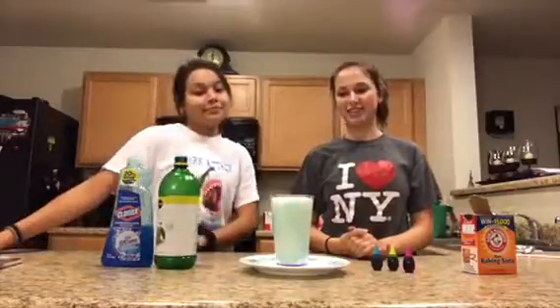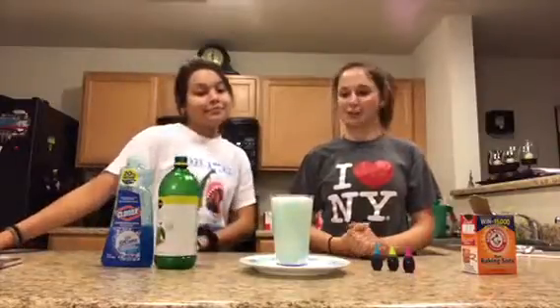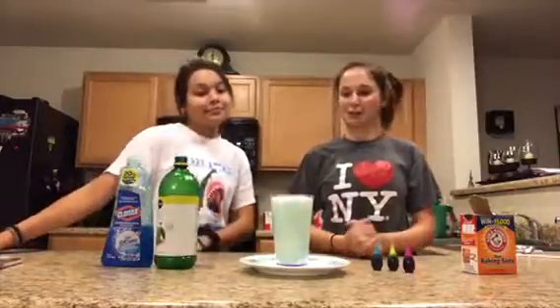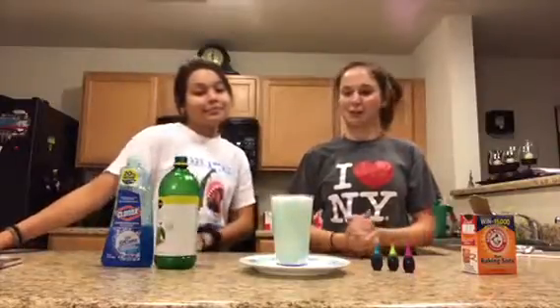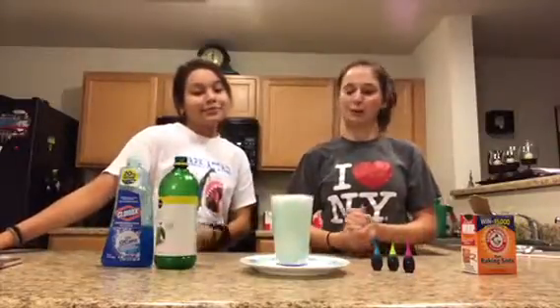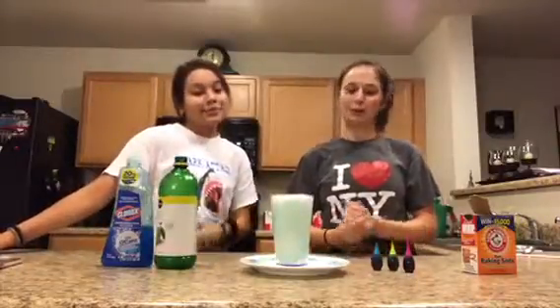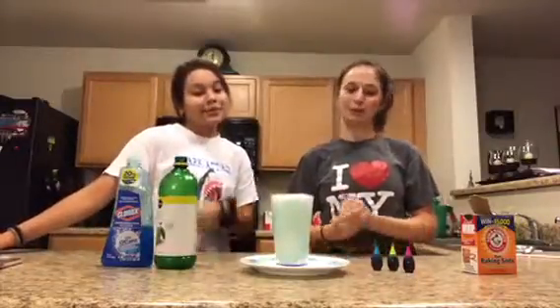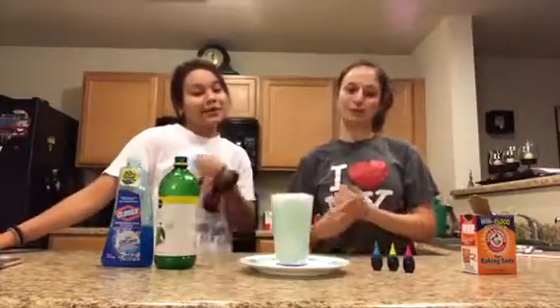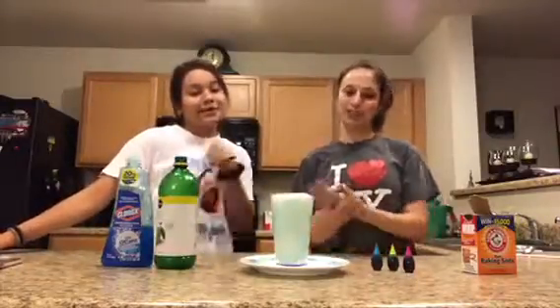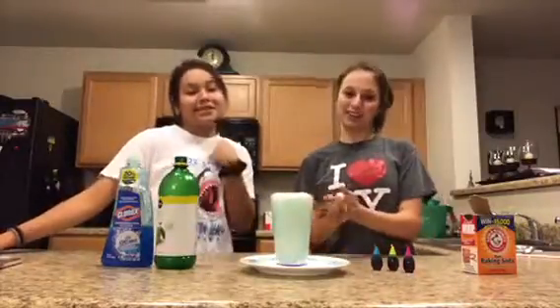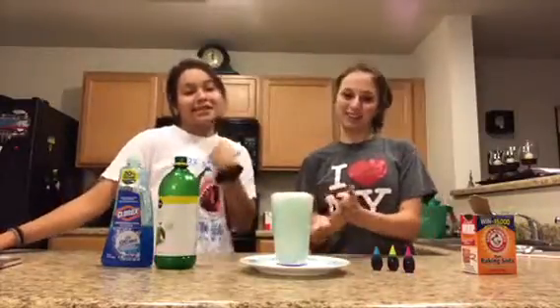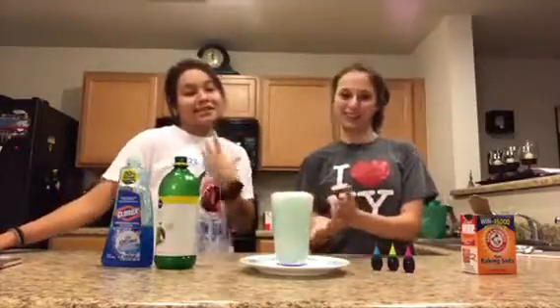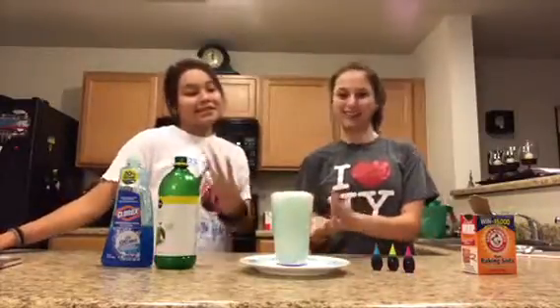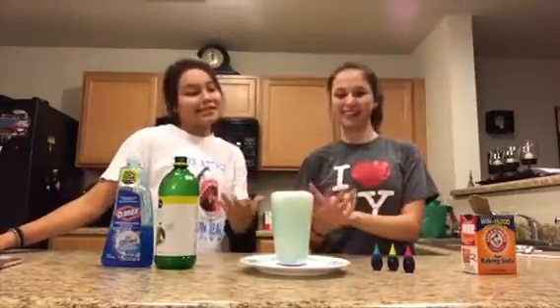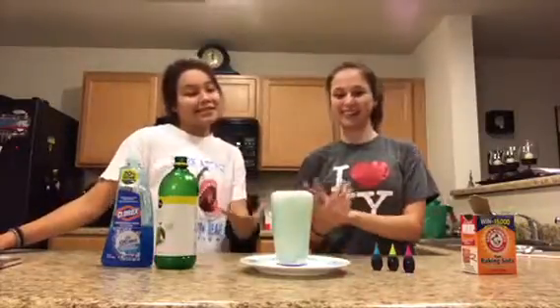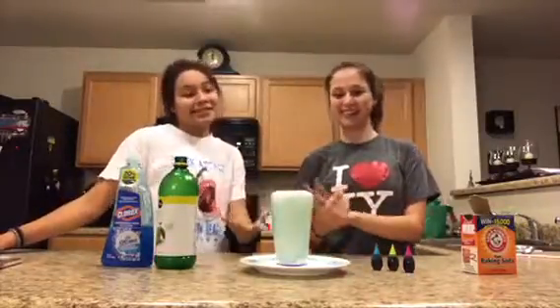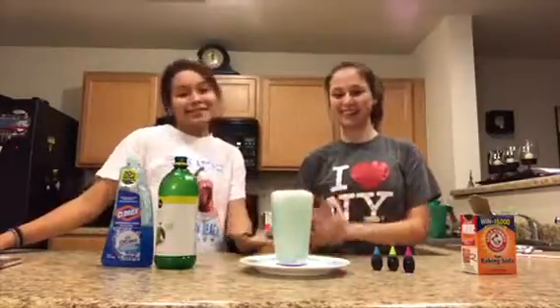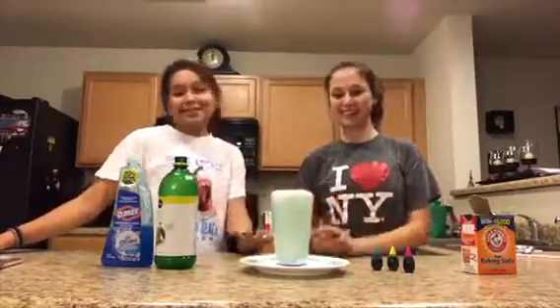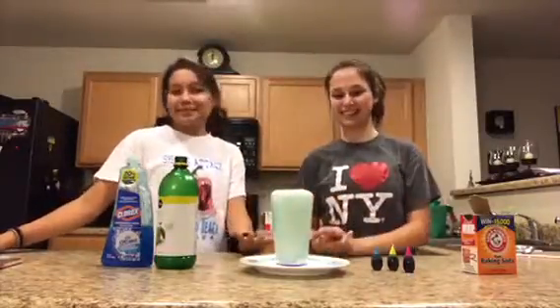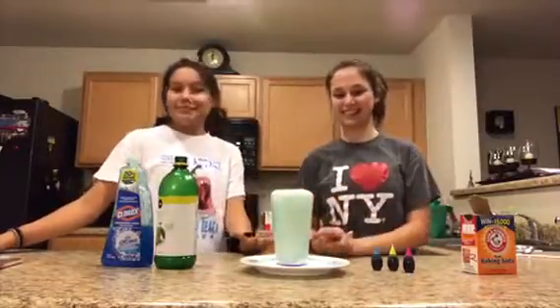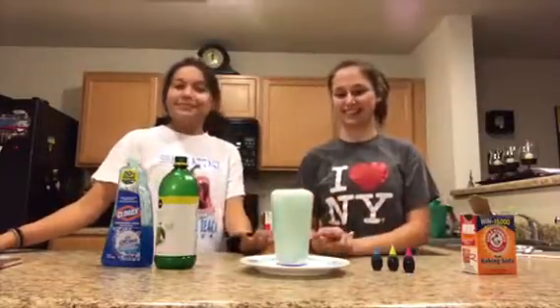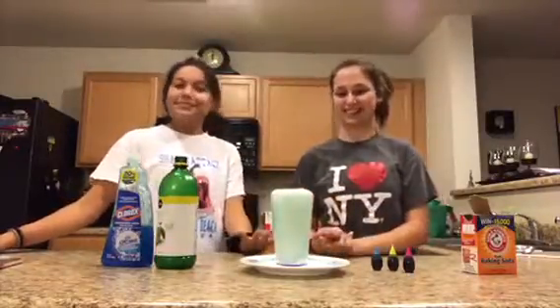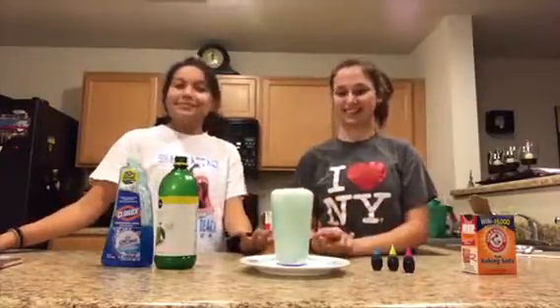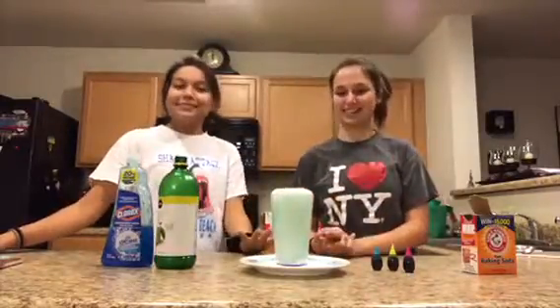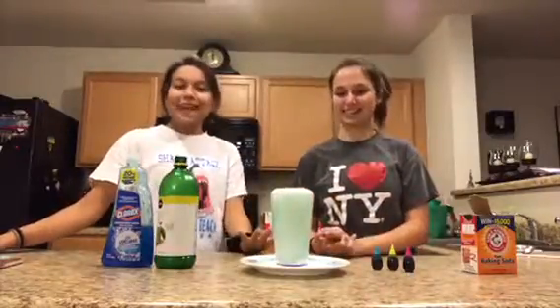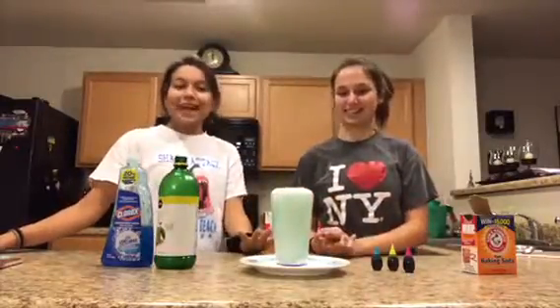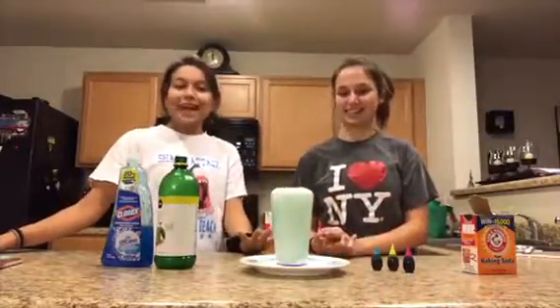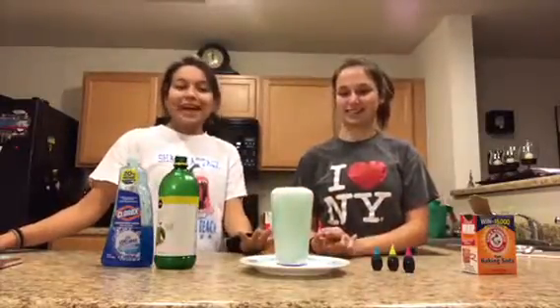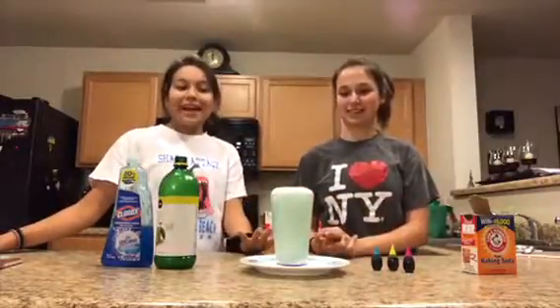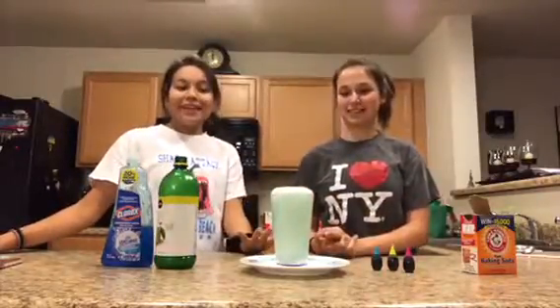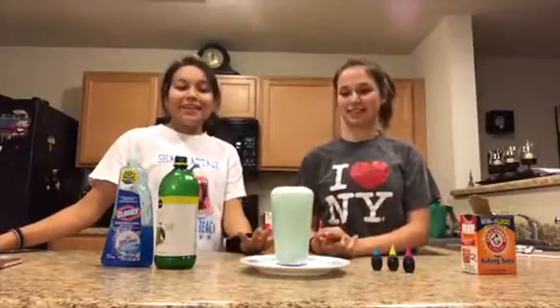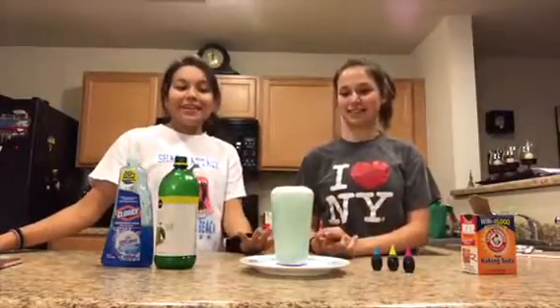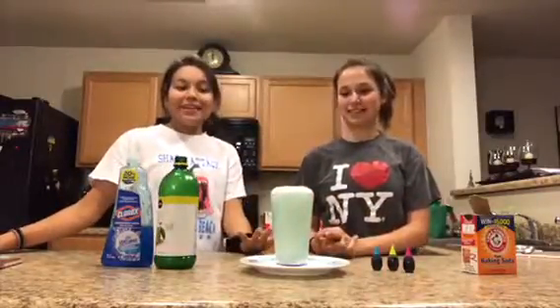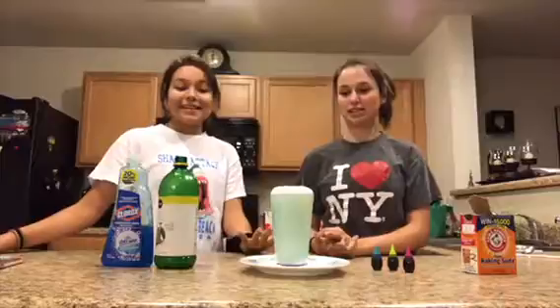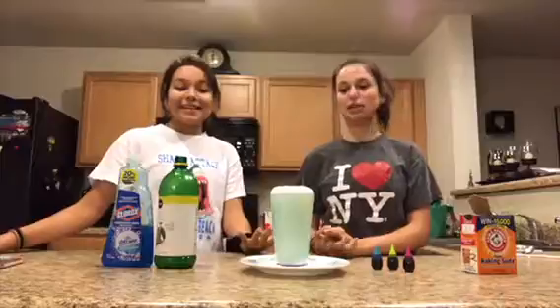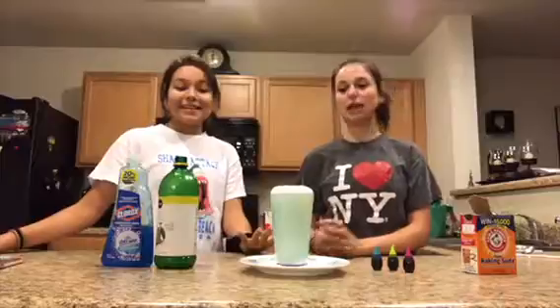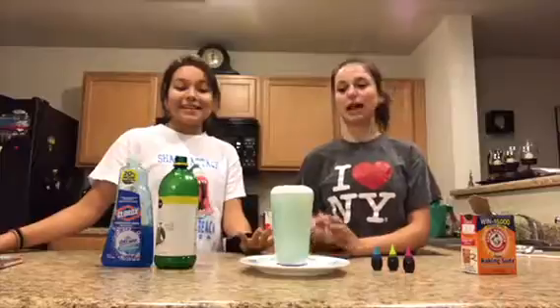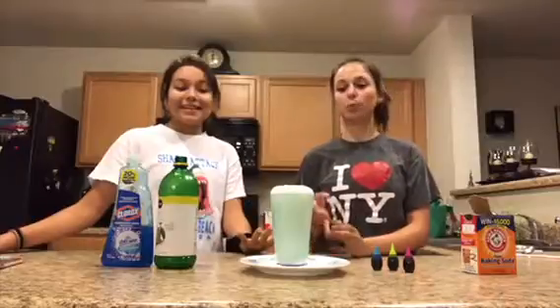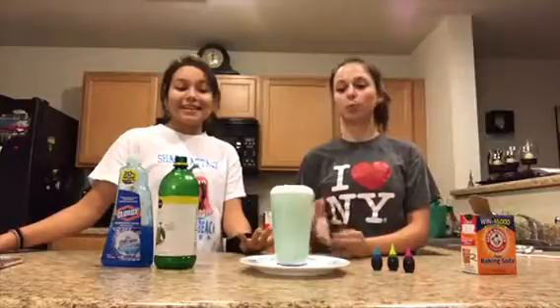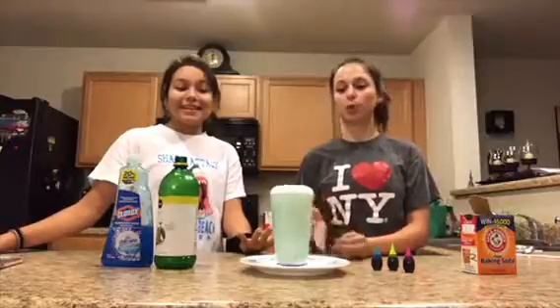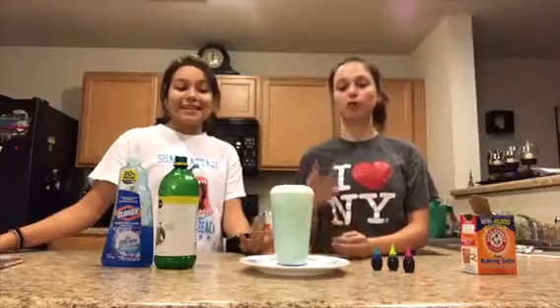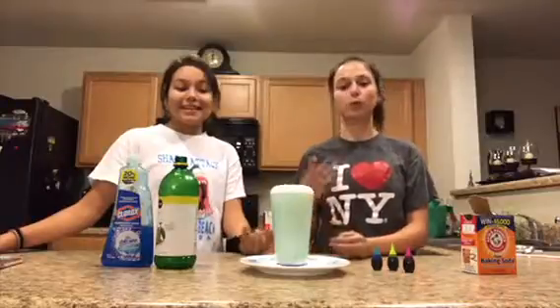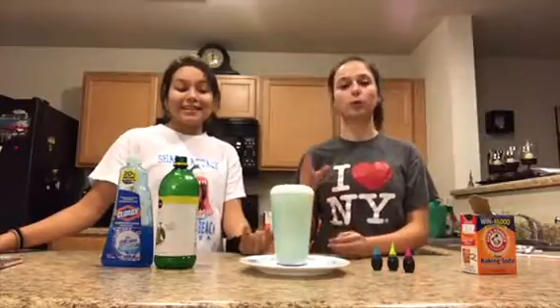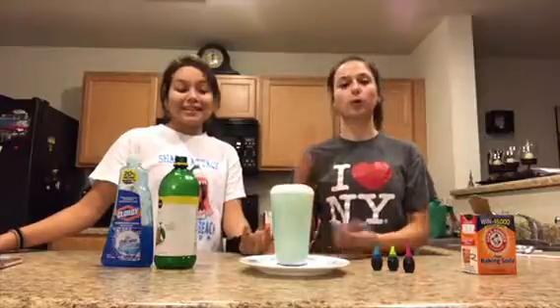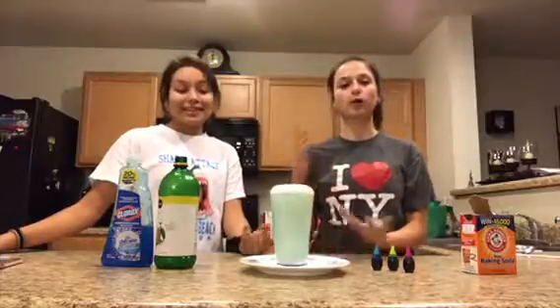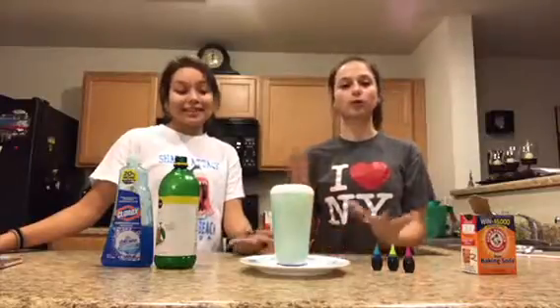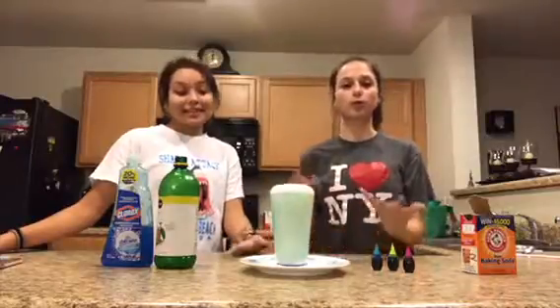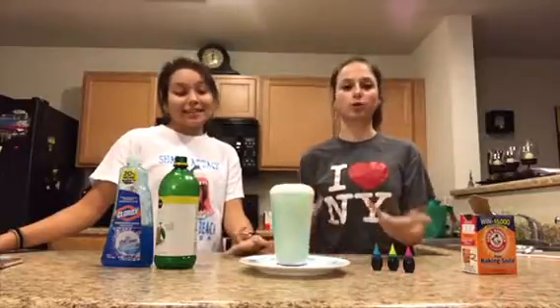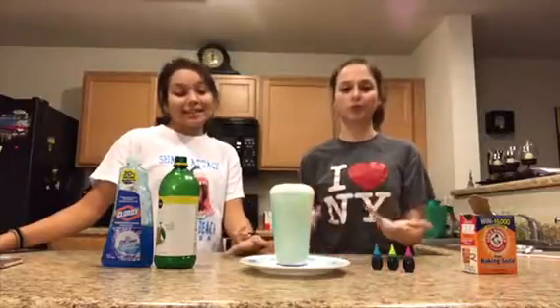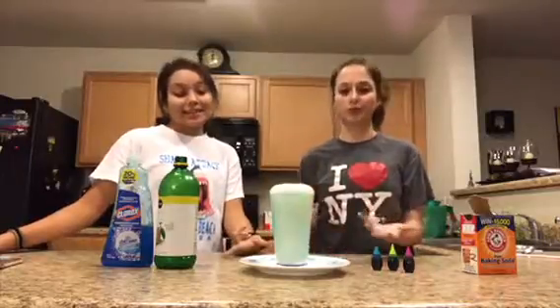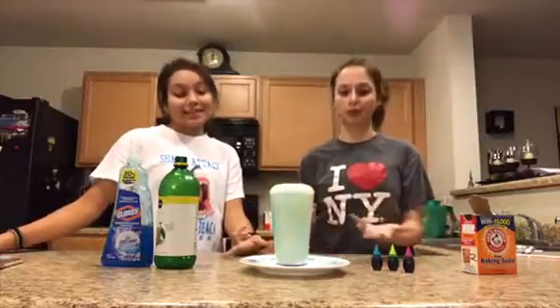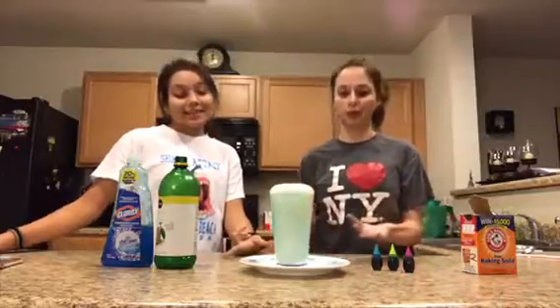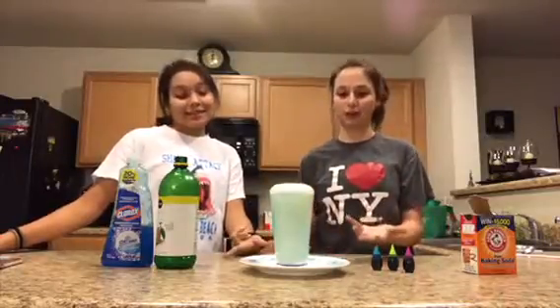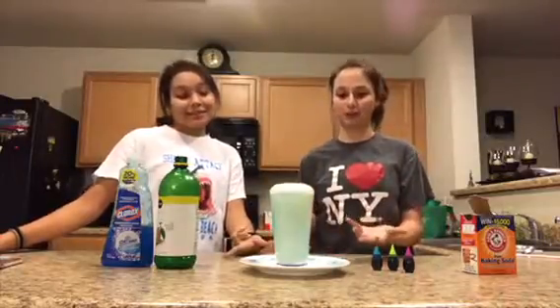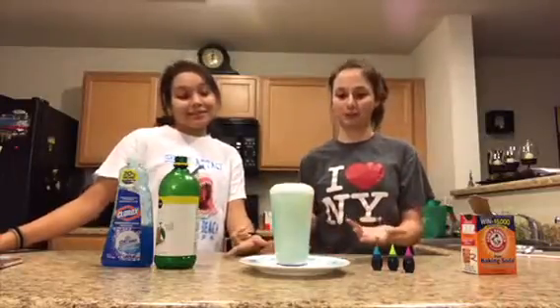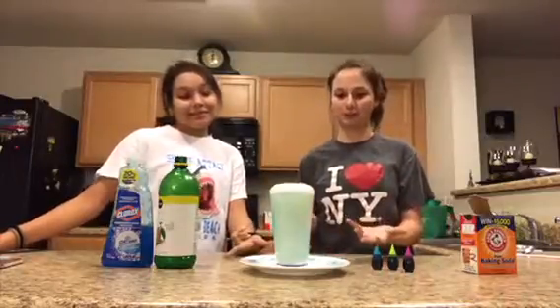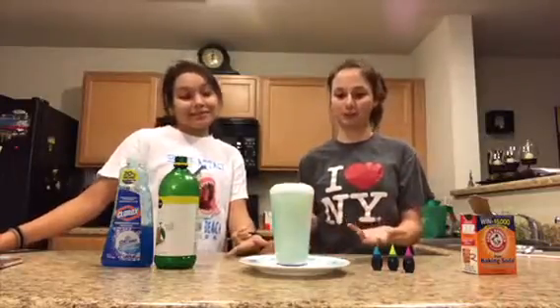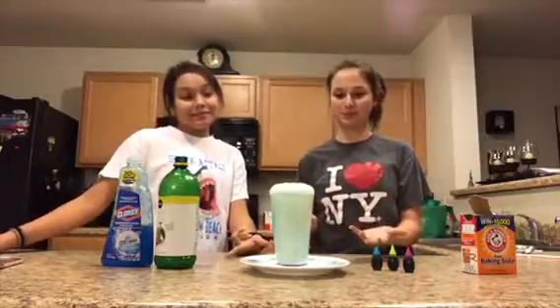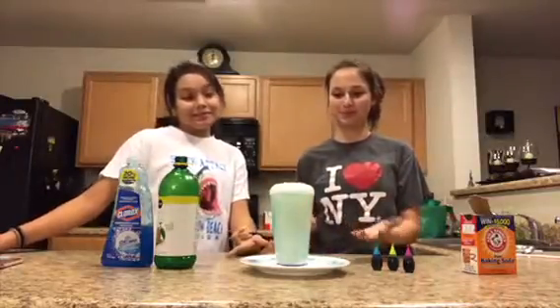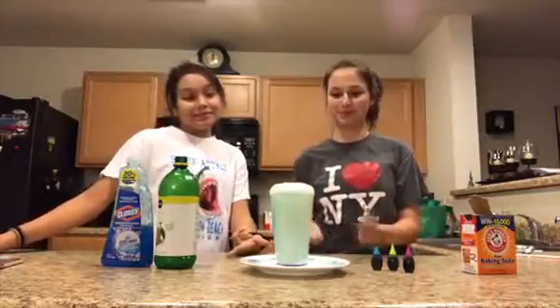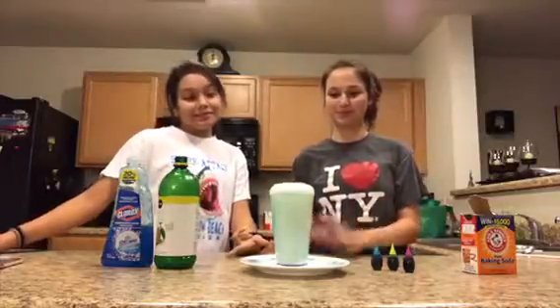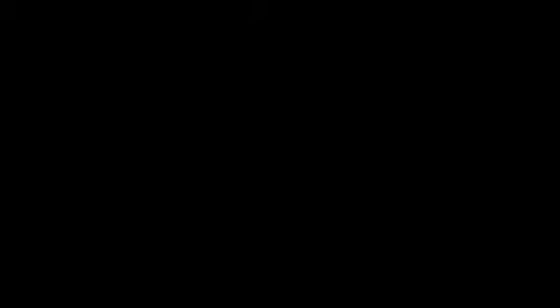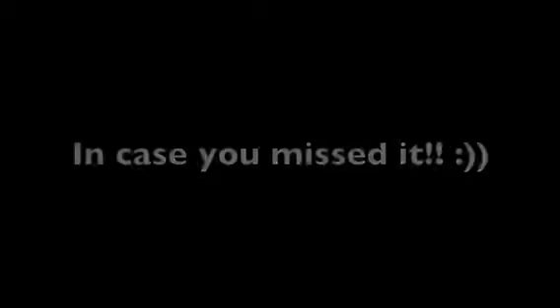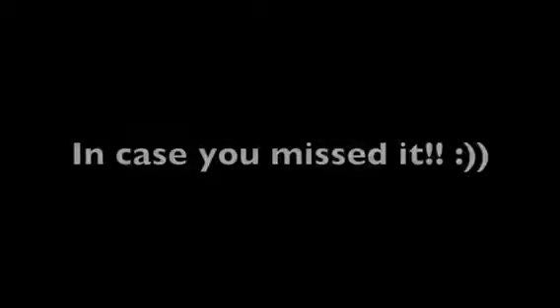So beautiful! You can add more lemon juice if you want it to overflow.